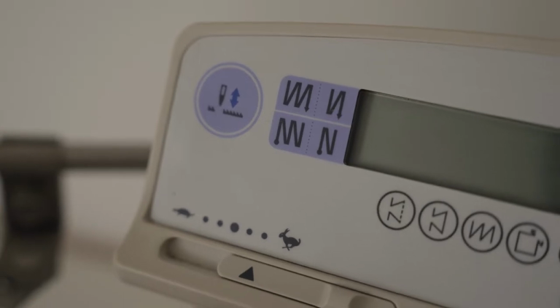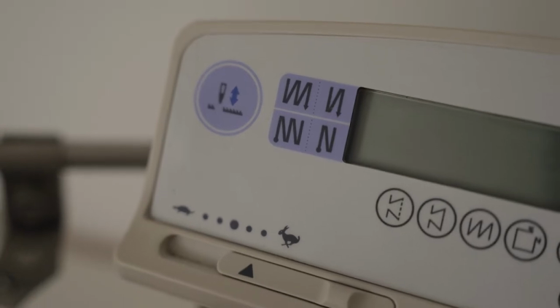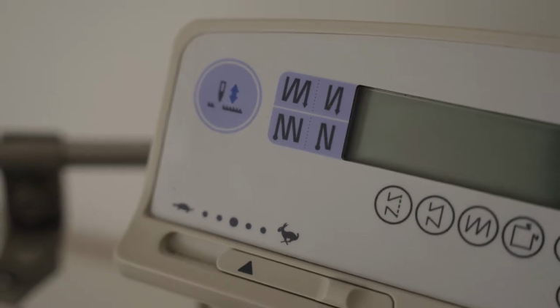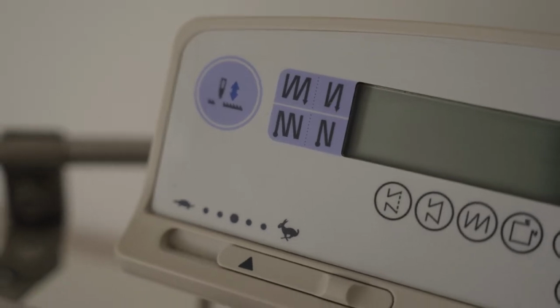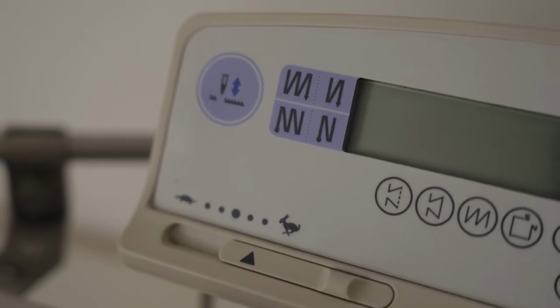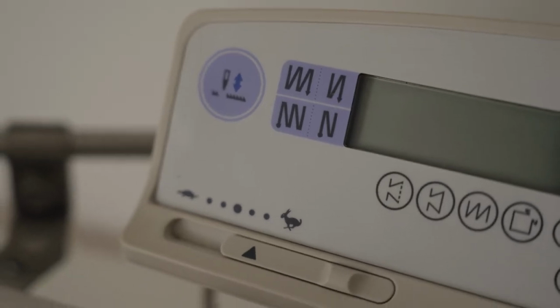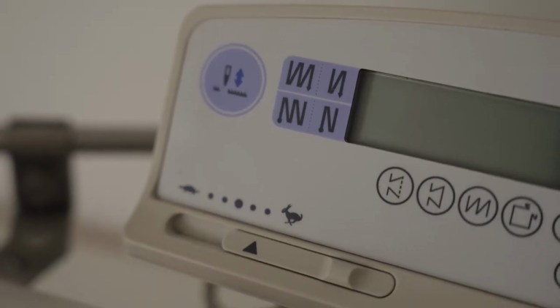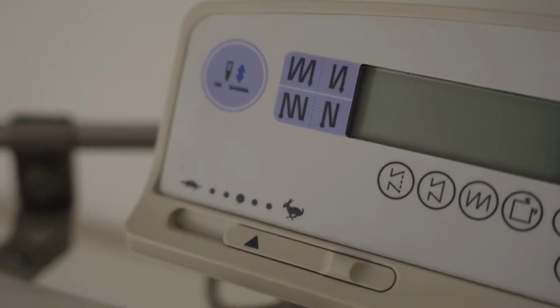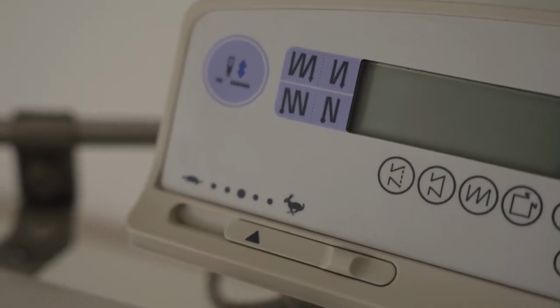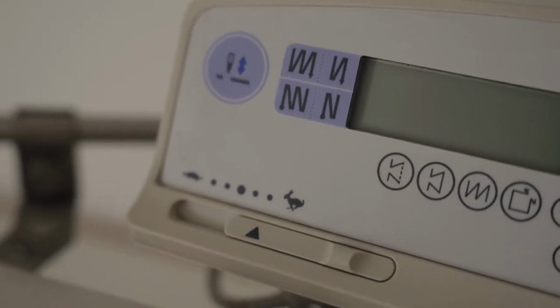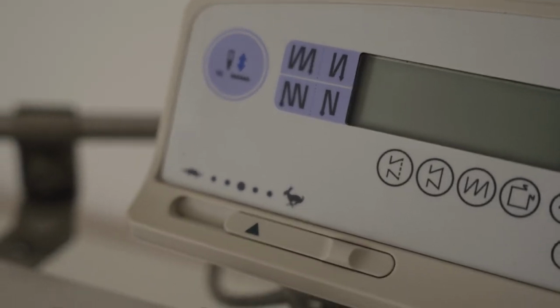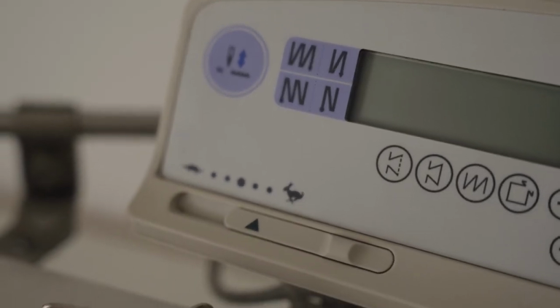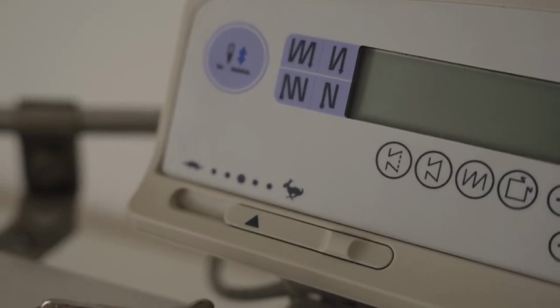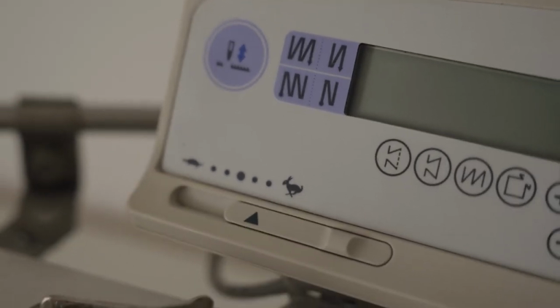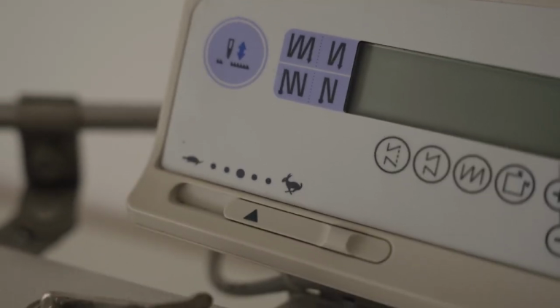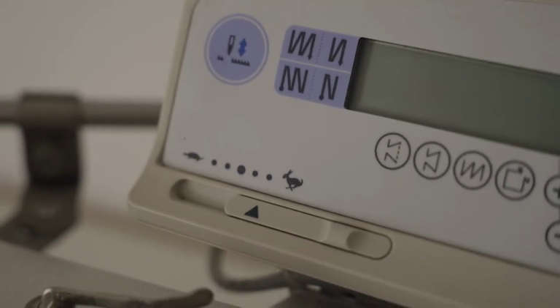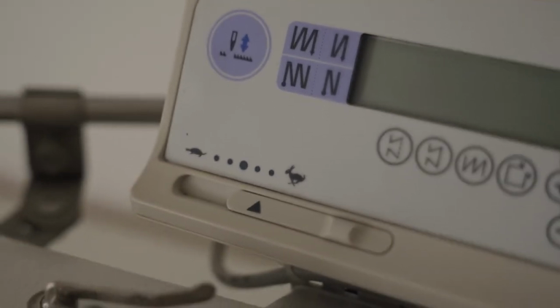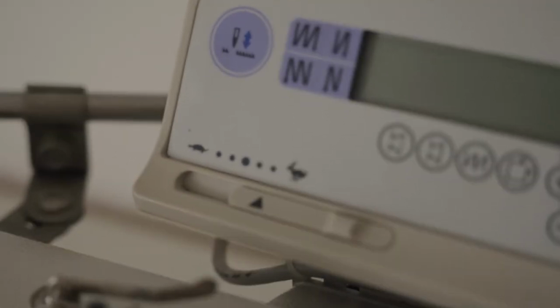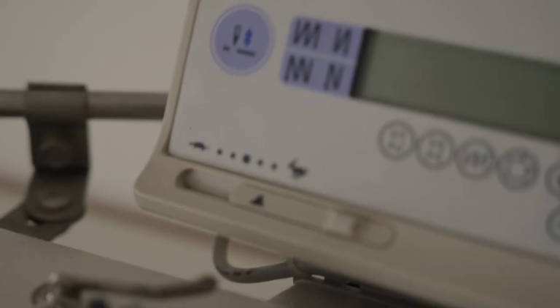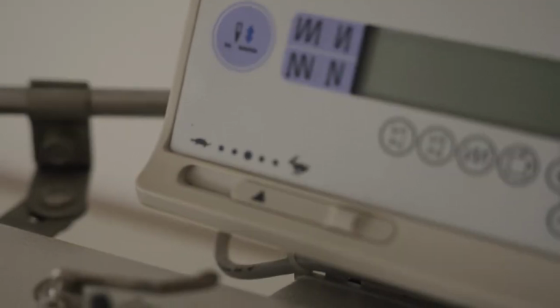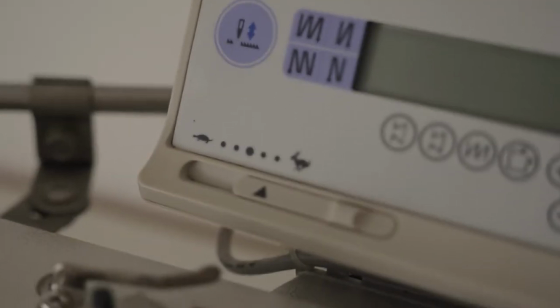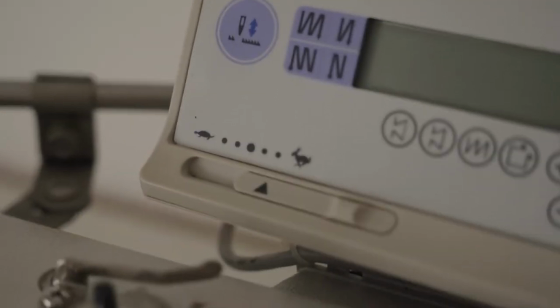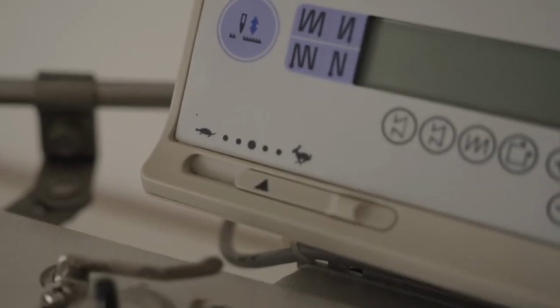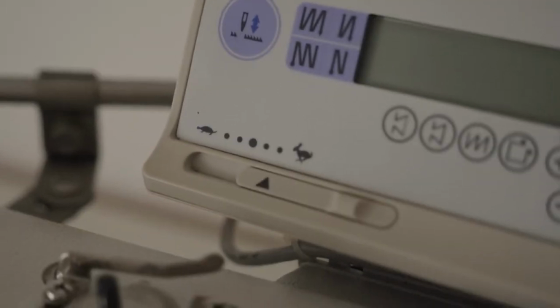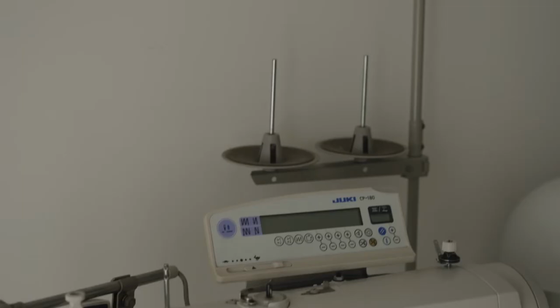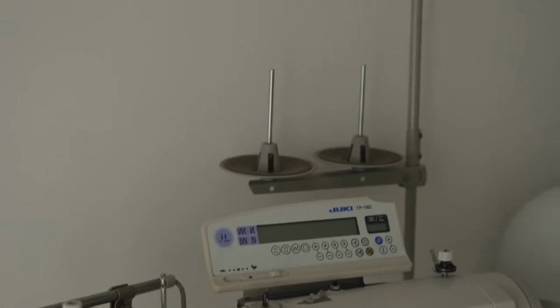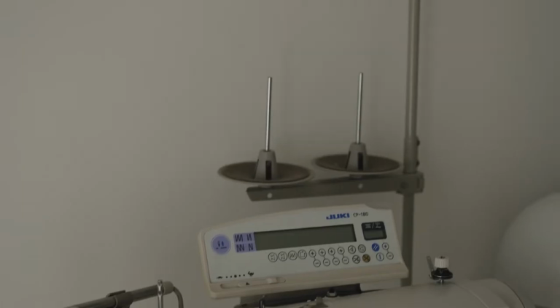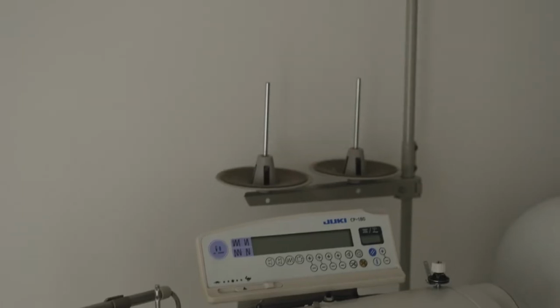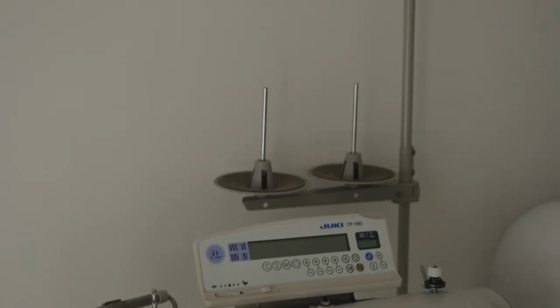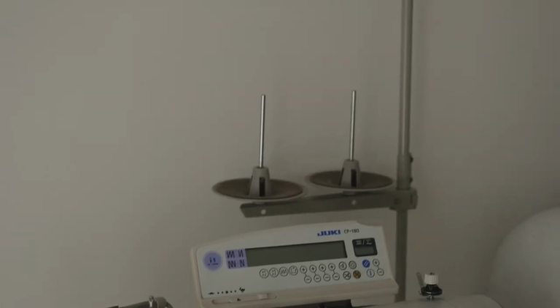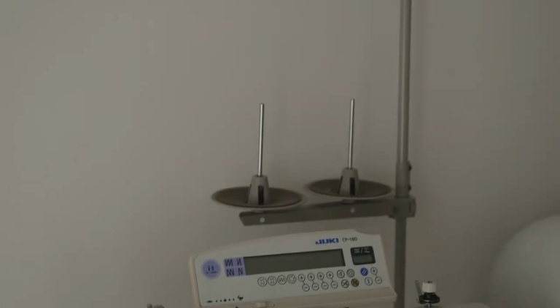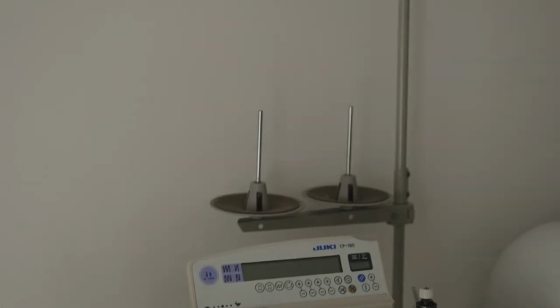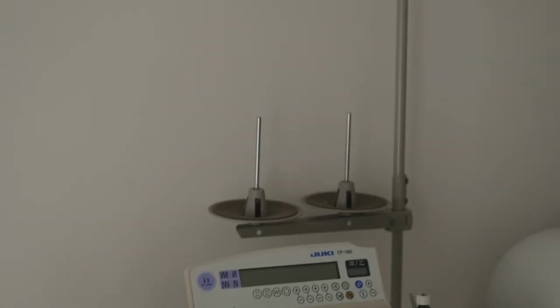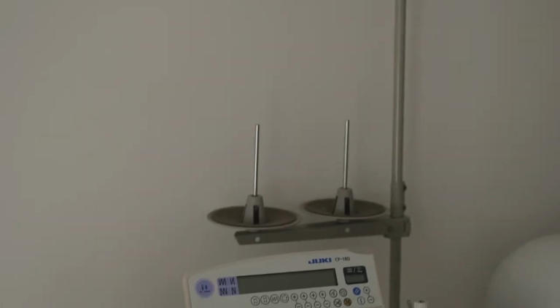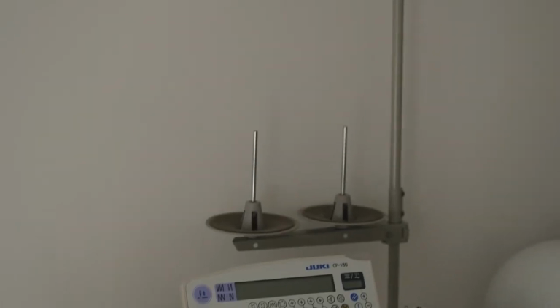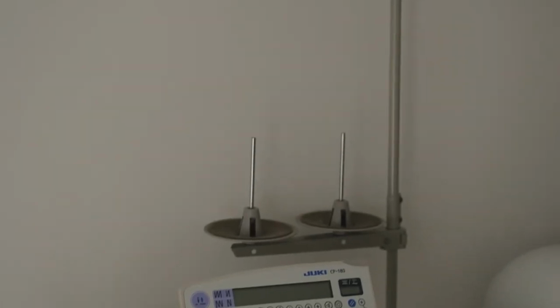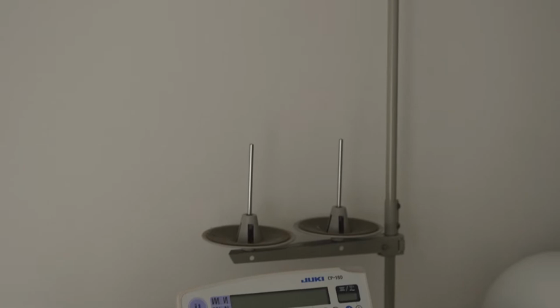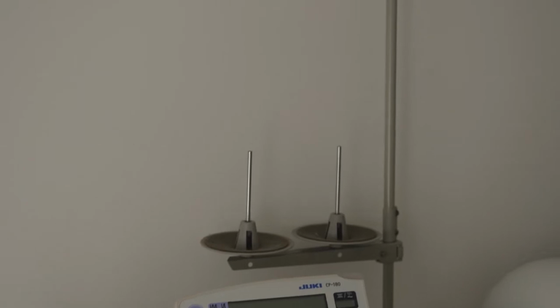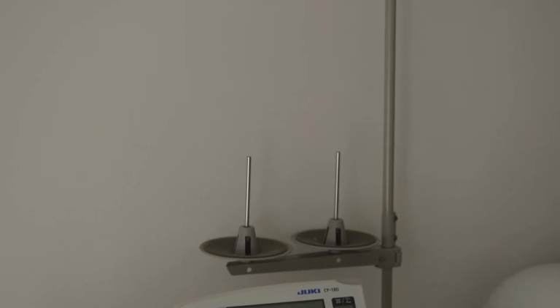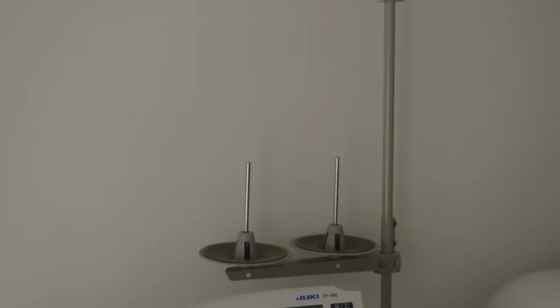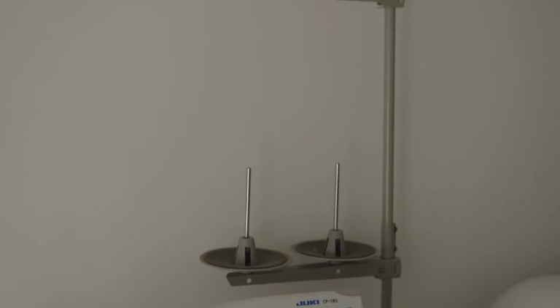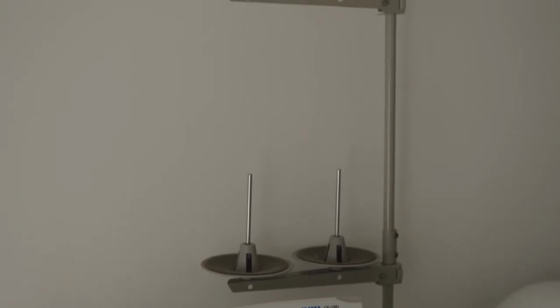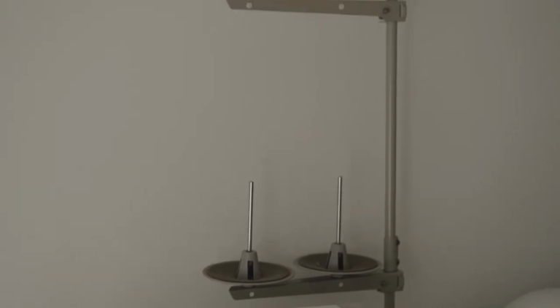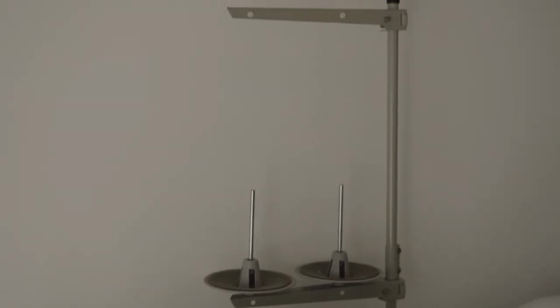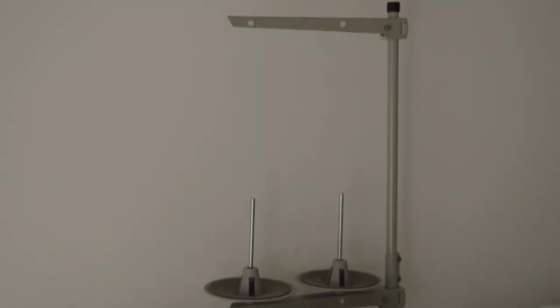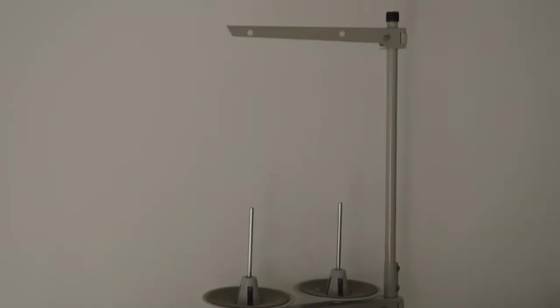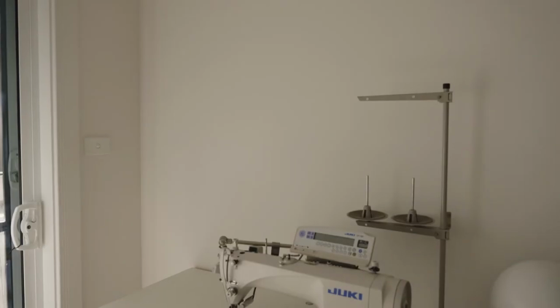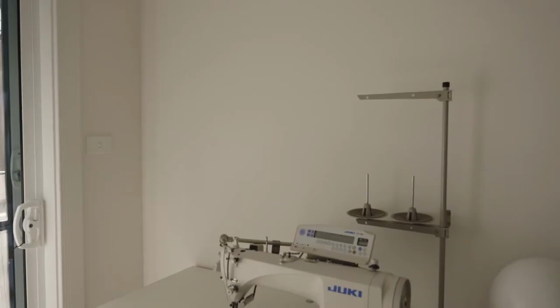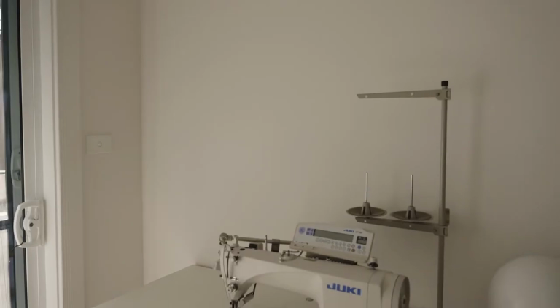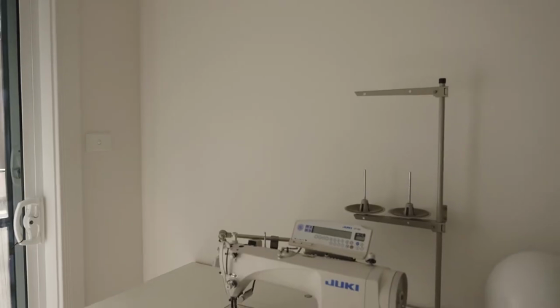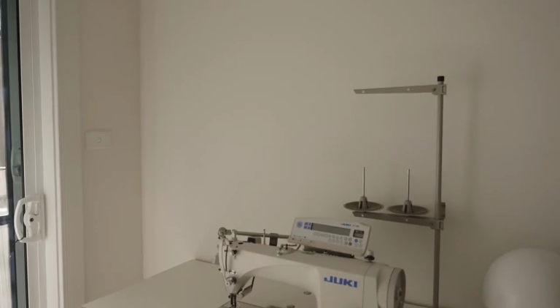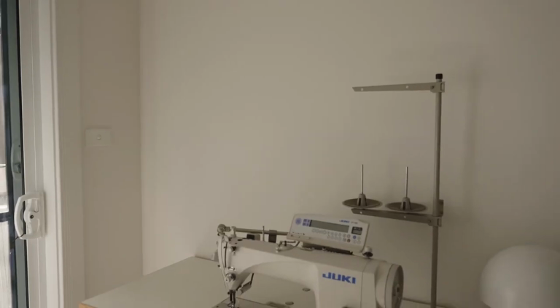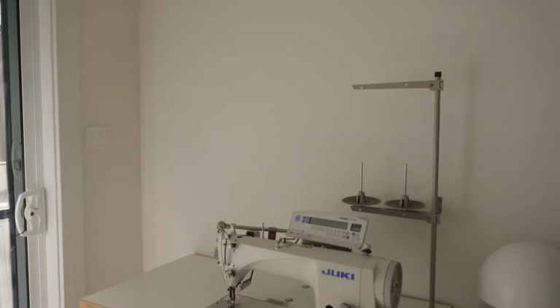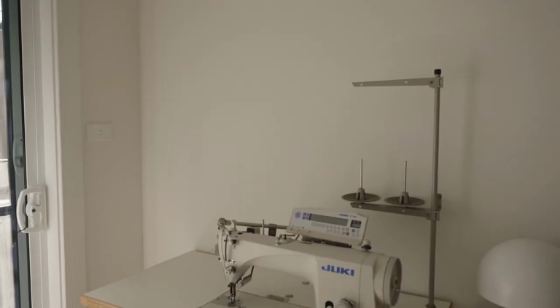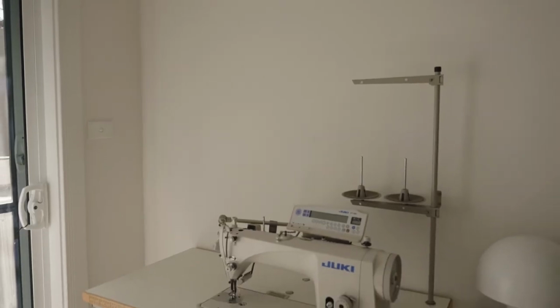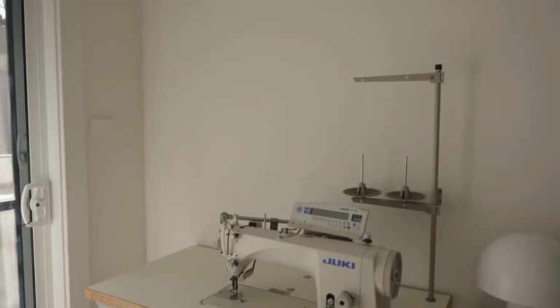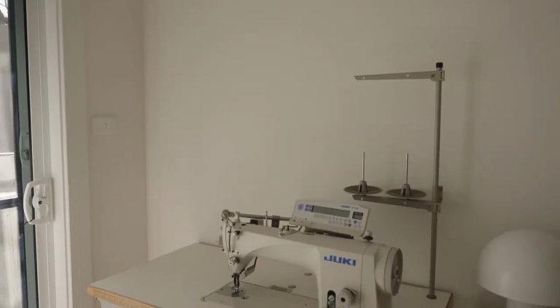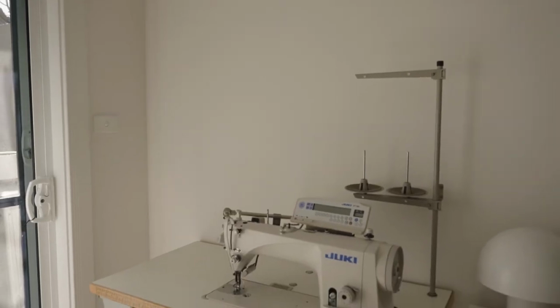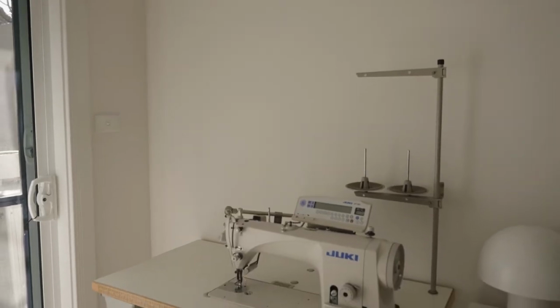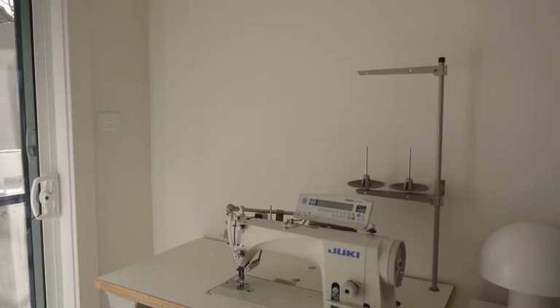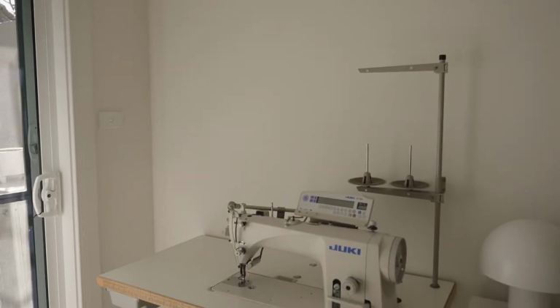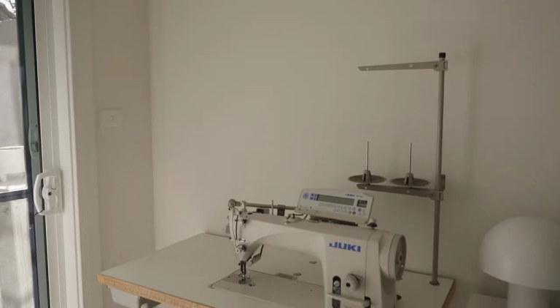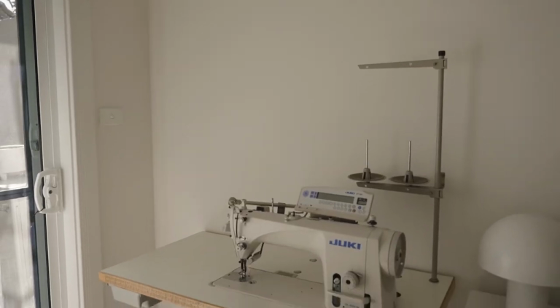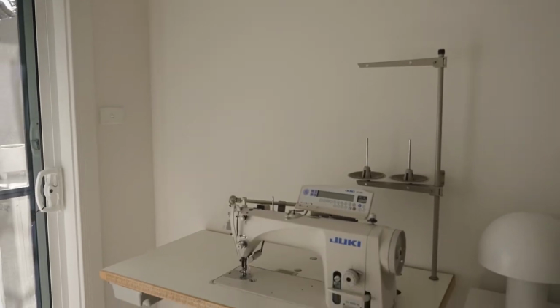Hello beautiful souls and welcome back to my channel. Today I'm sharing a small makeover of my sewing table area.